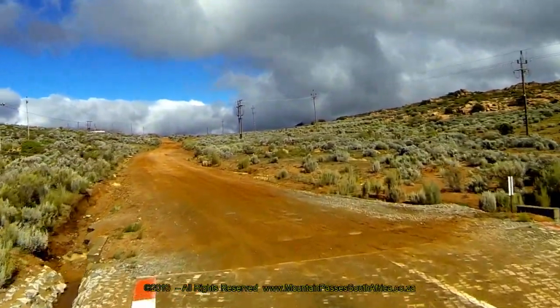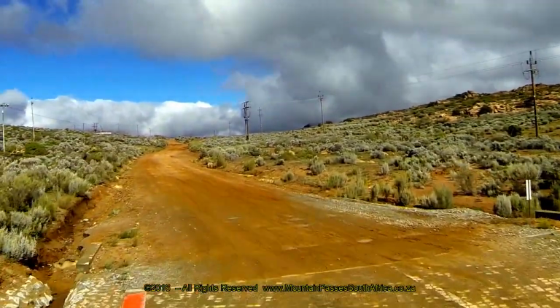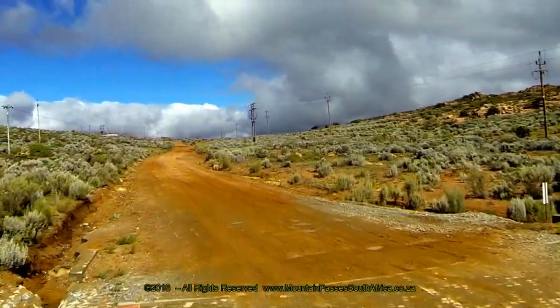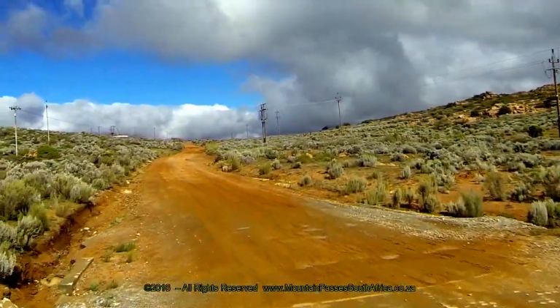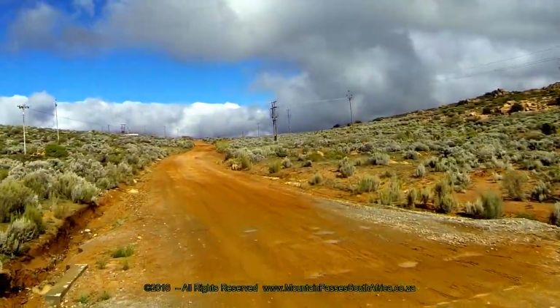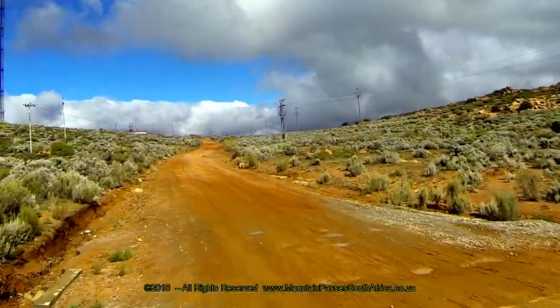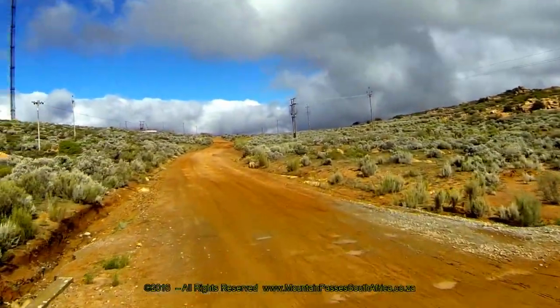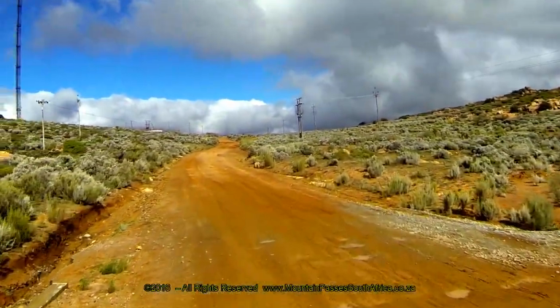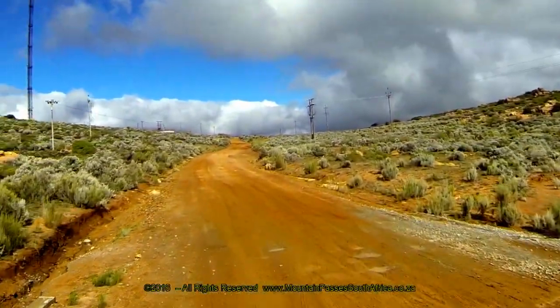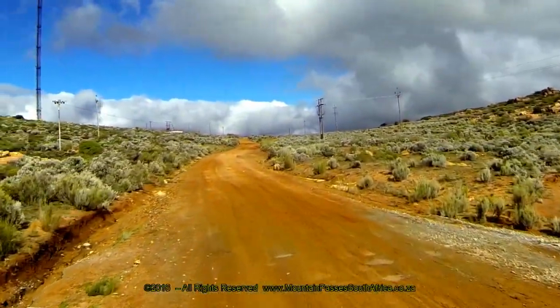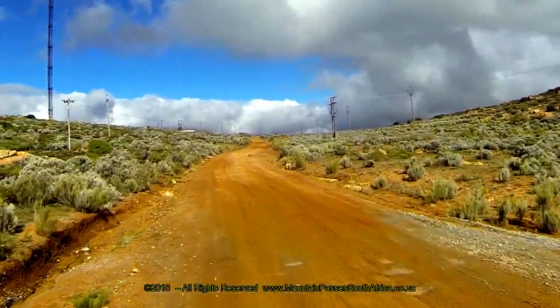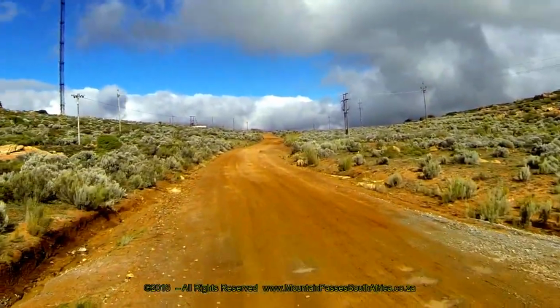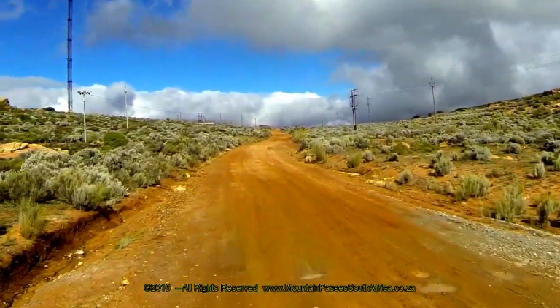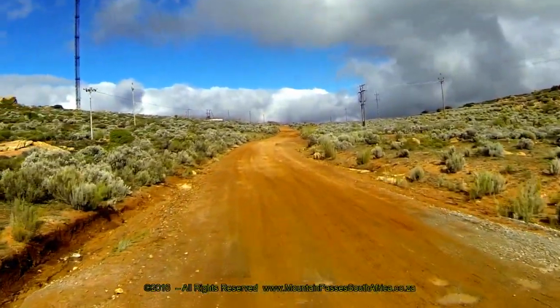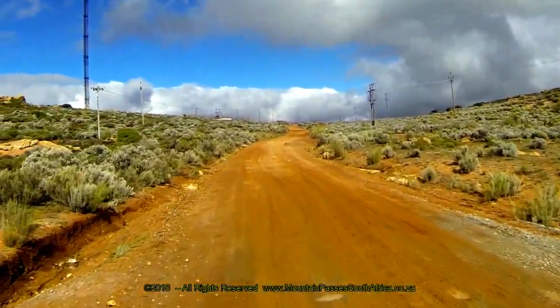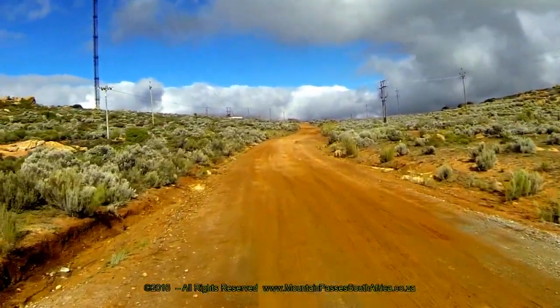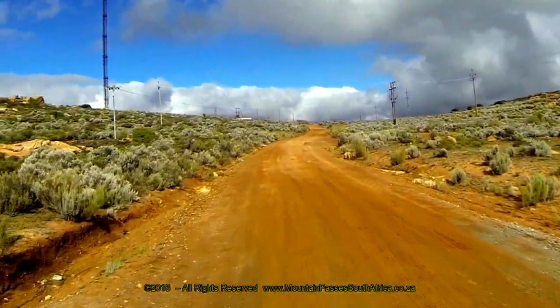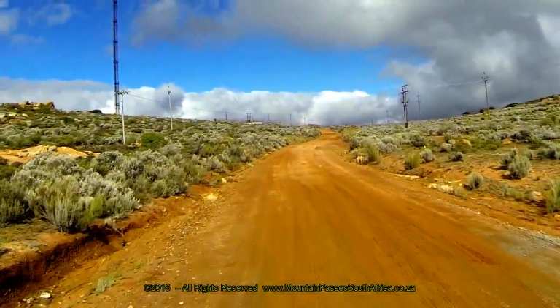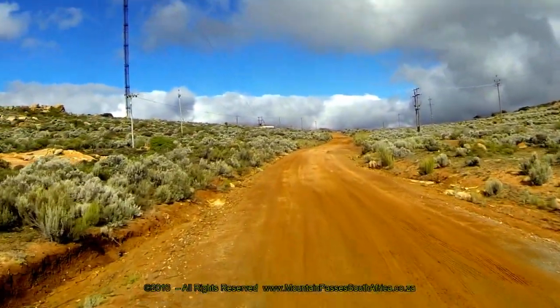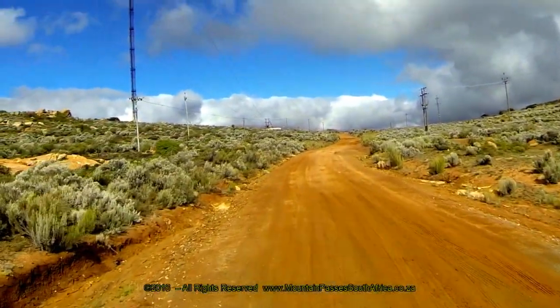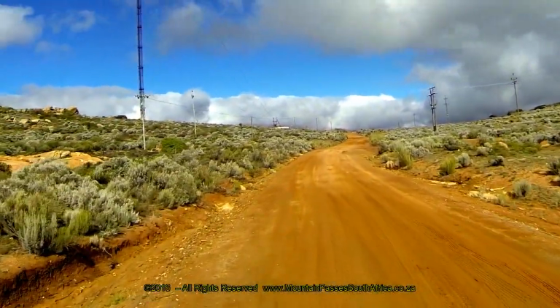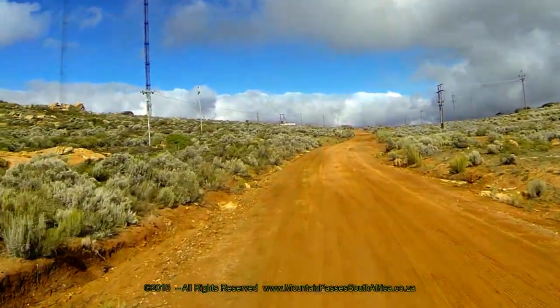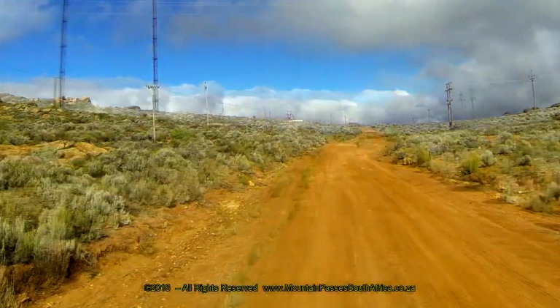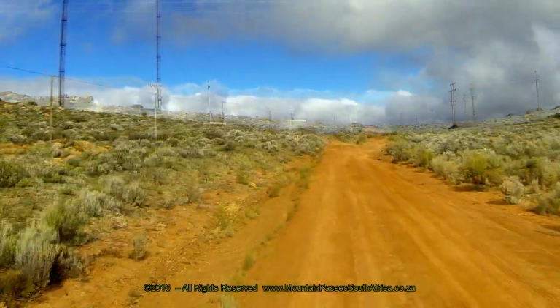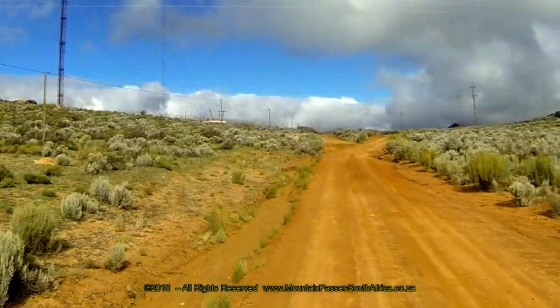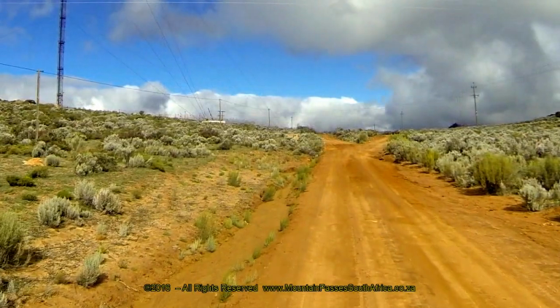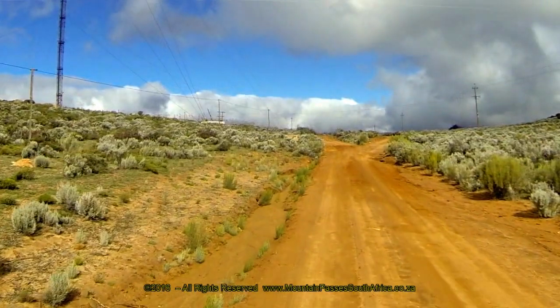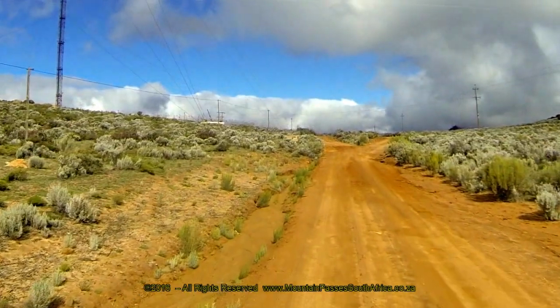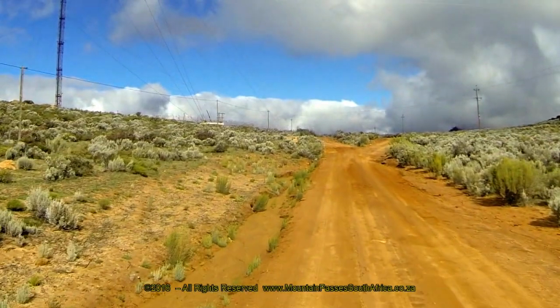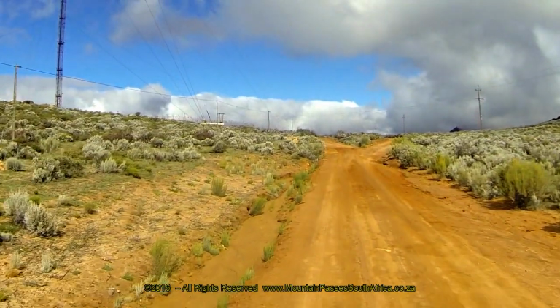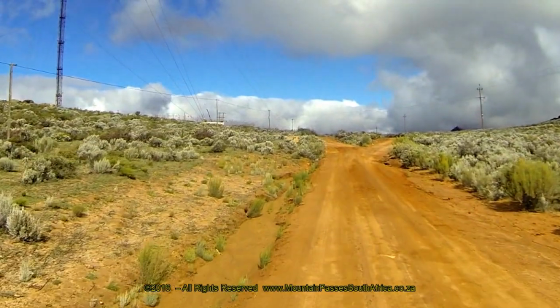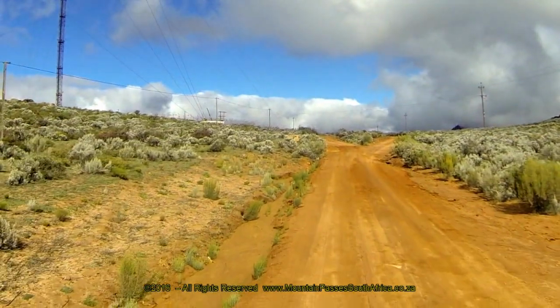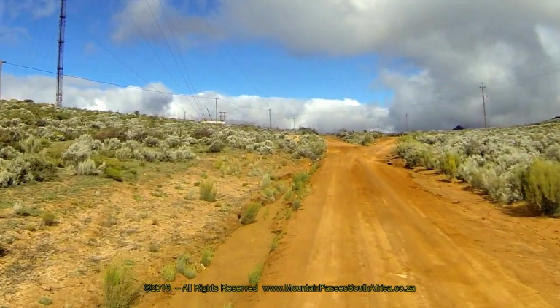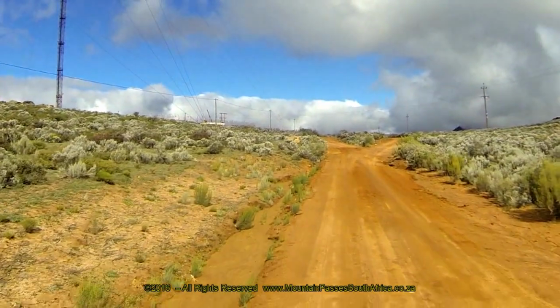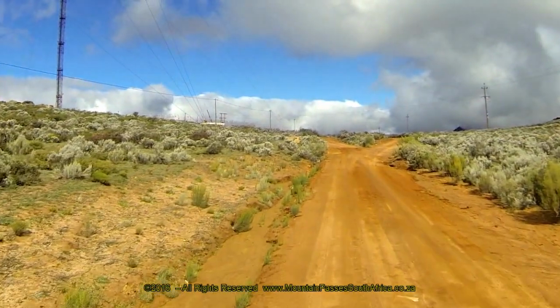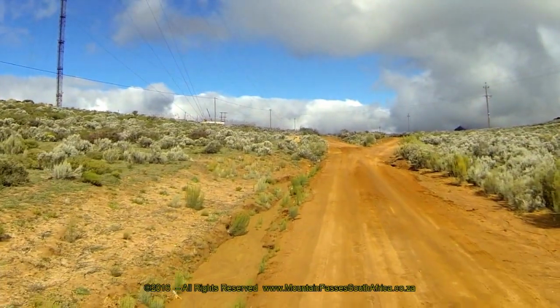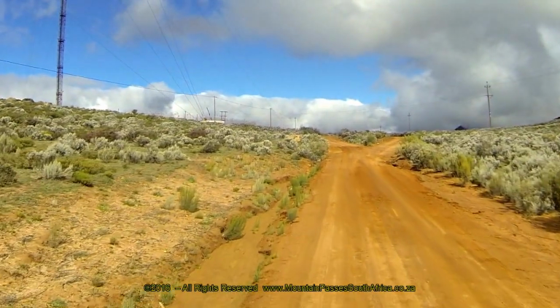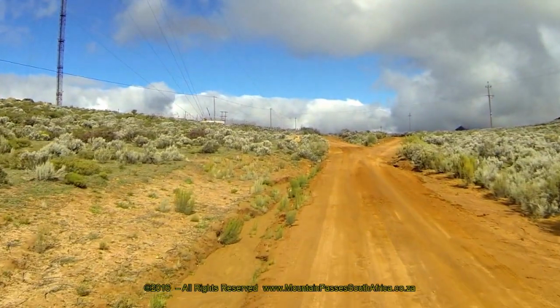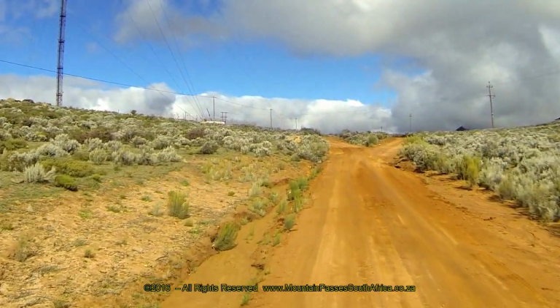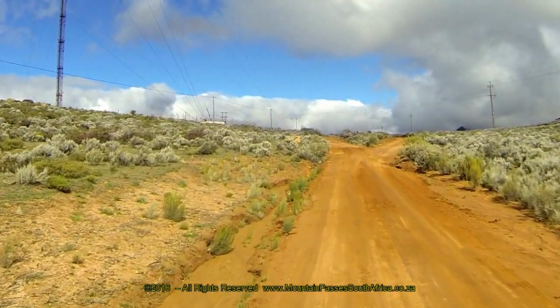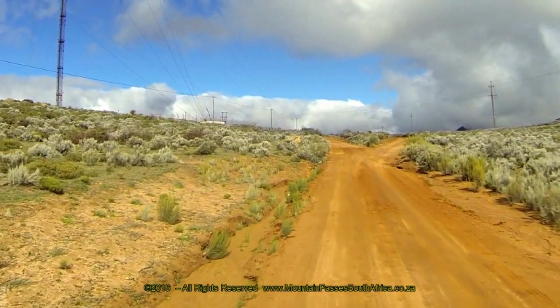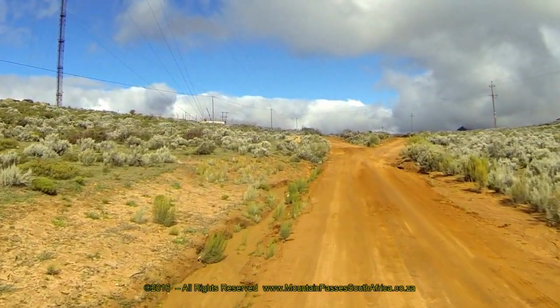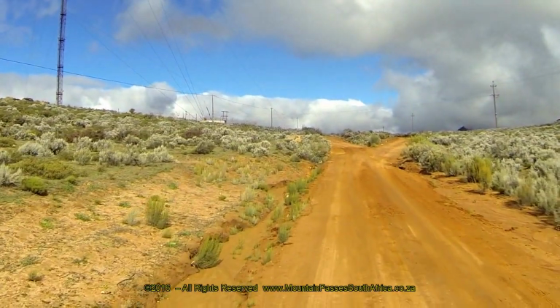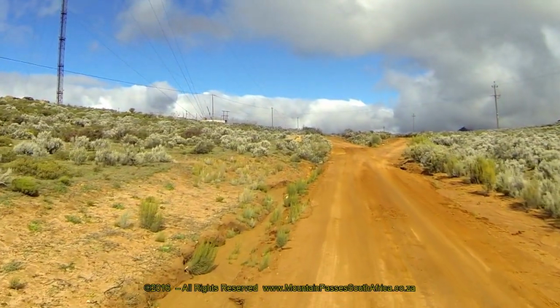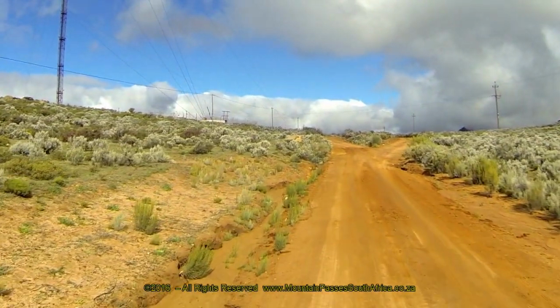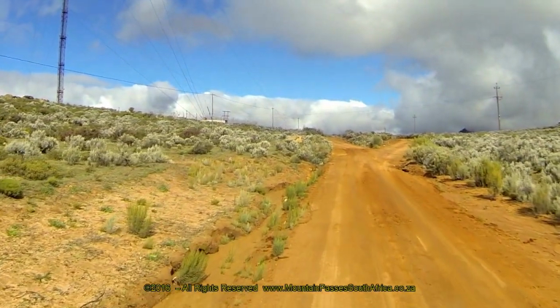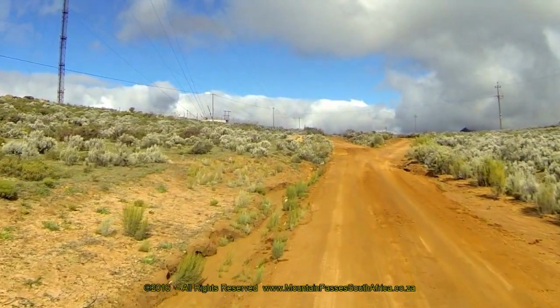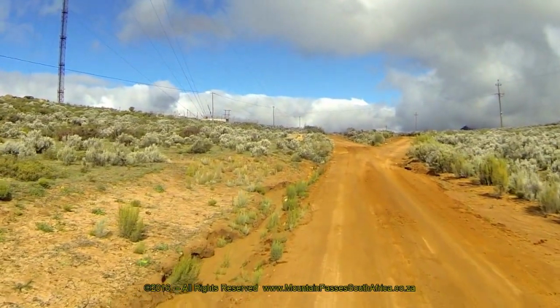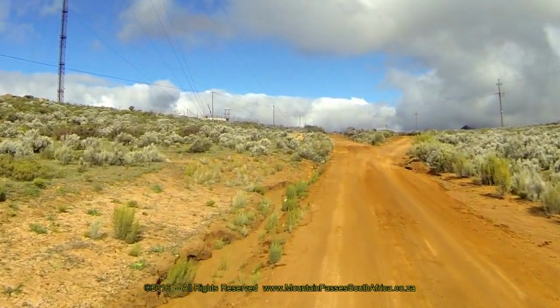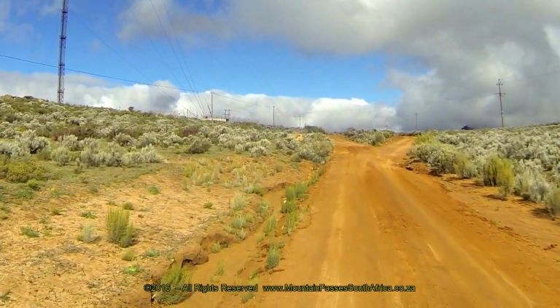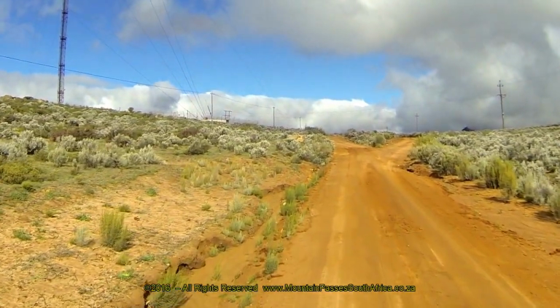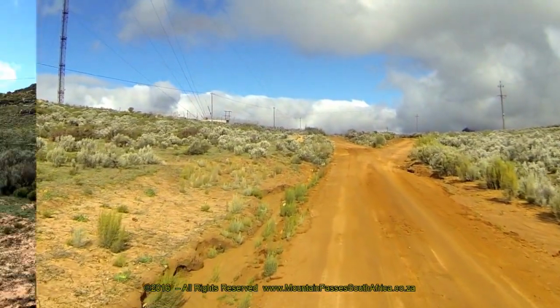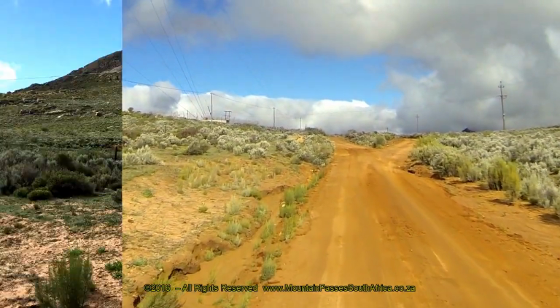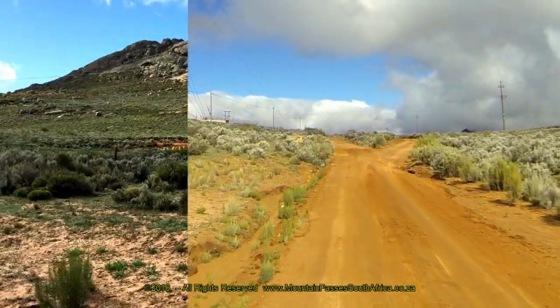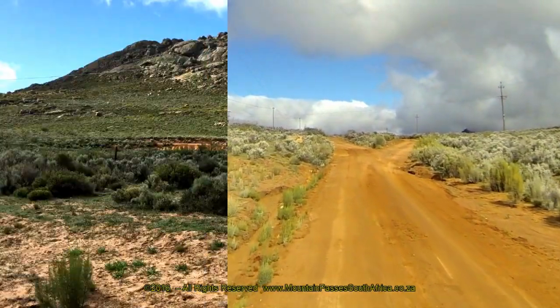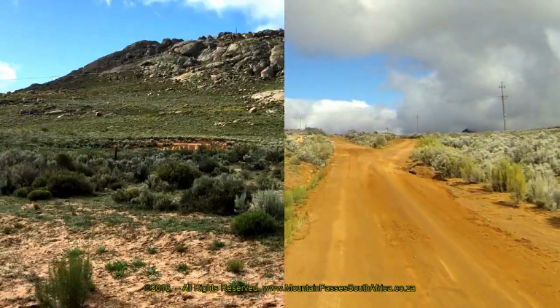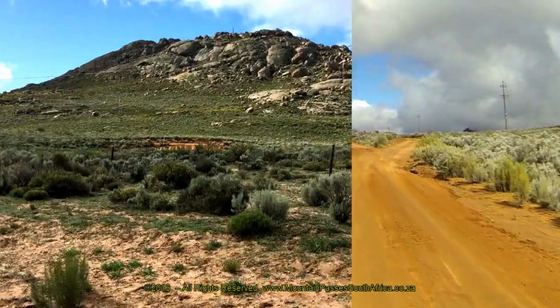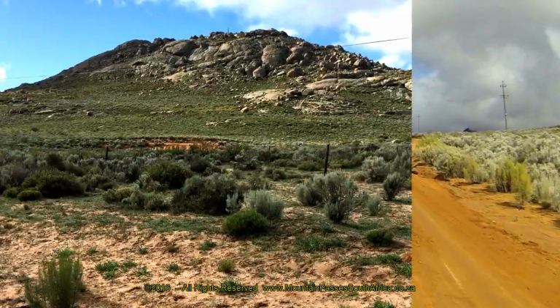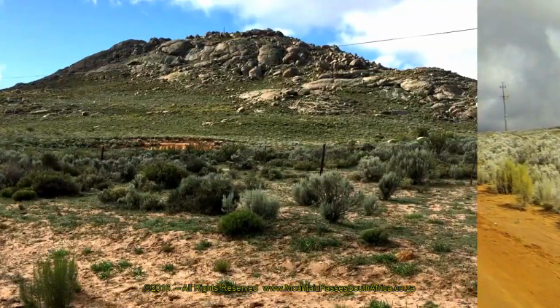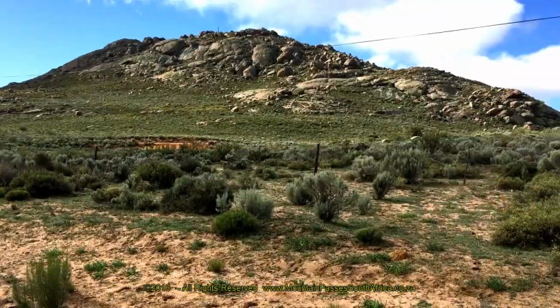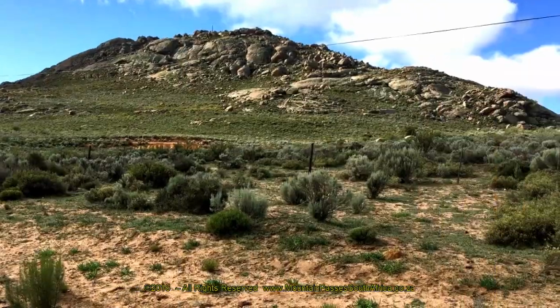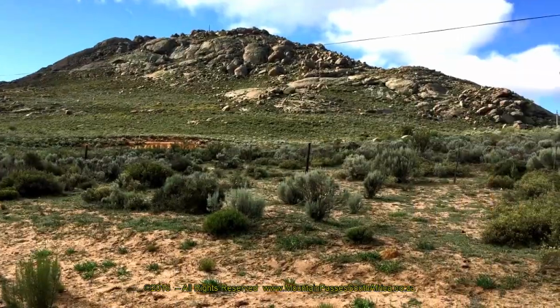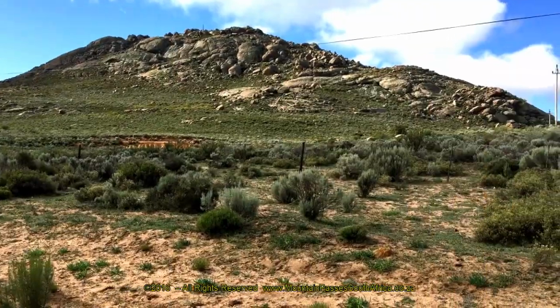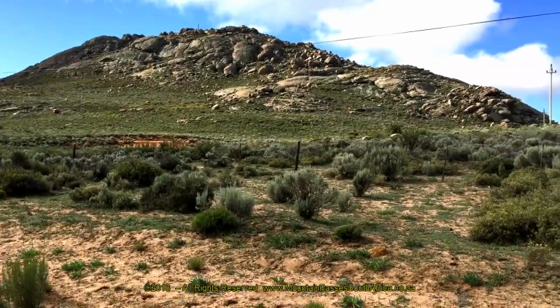If you have time to visit the village, make sure you get to see the historic Methodist Mission Church which dates back to 1855.